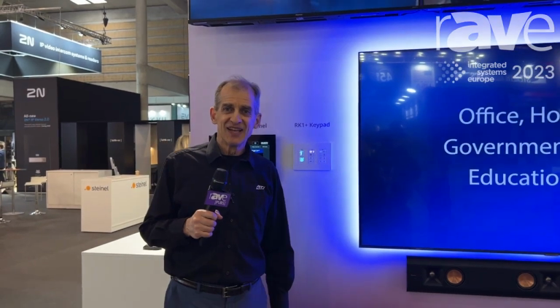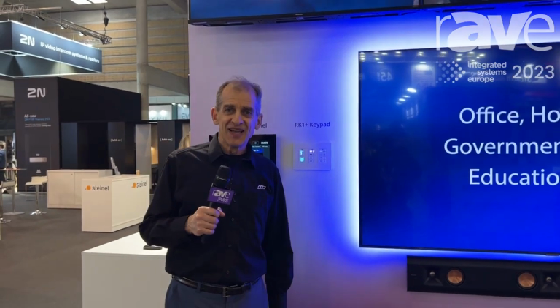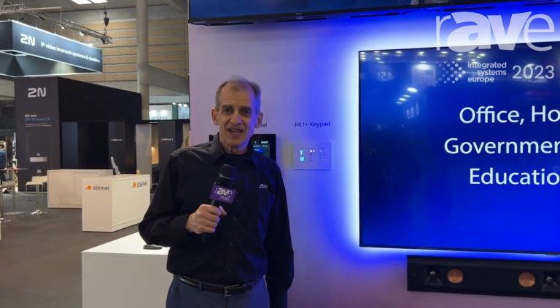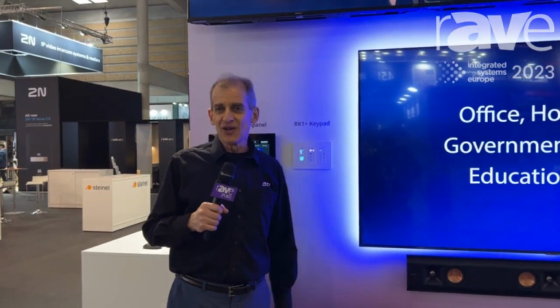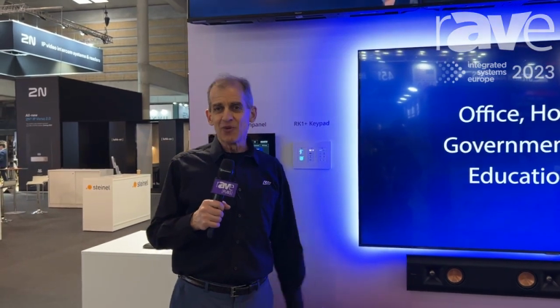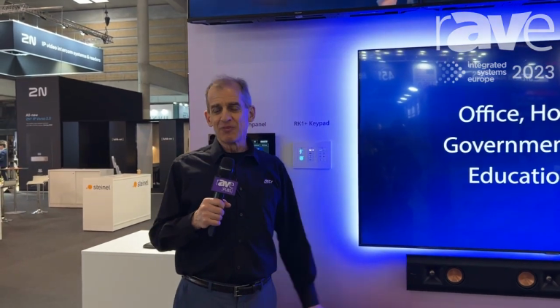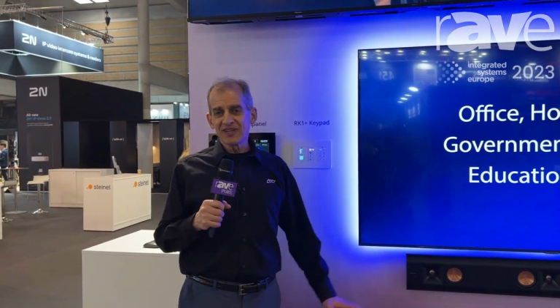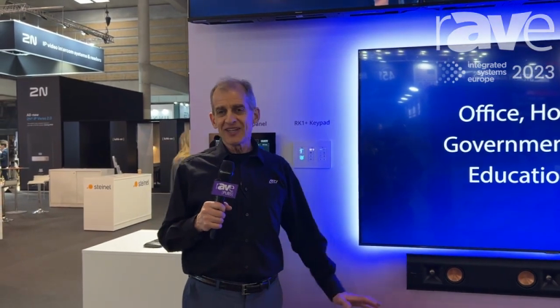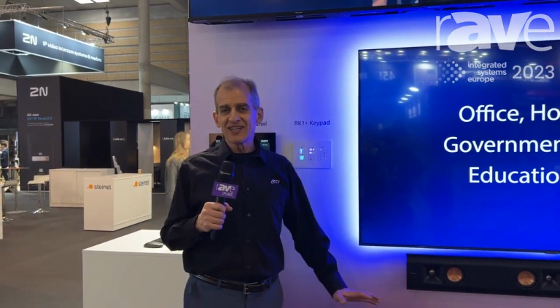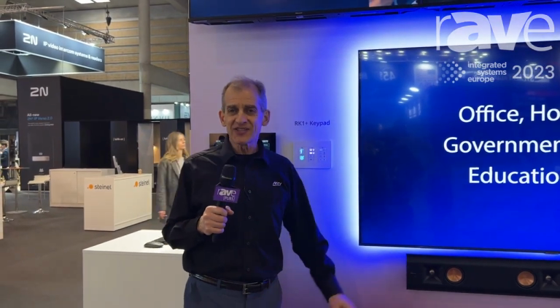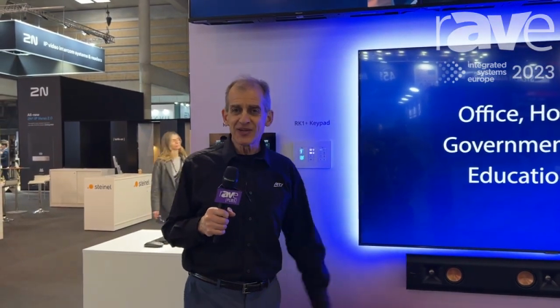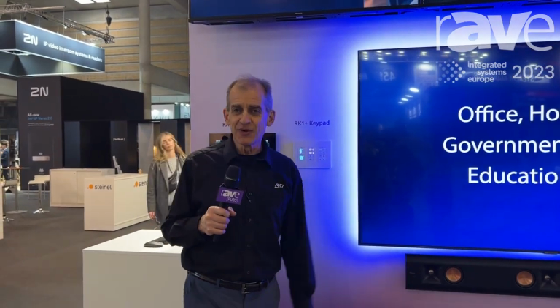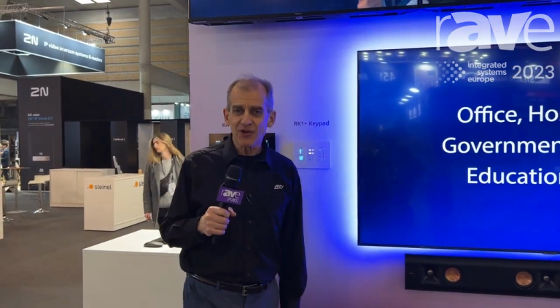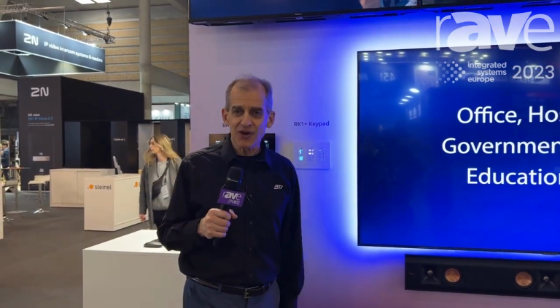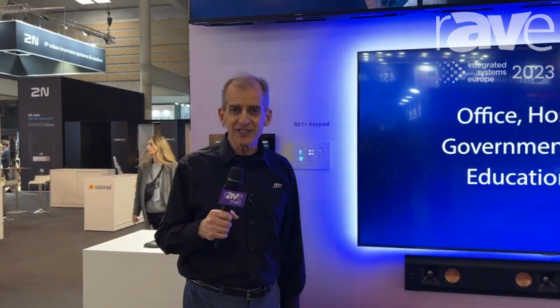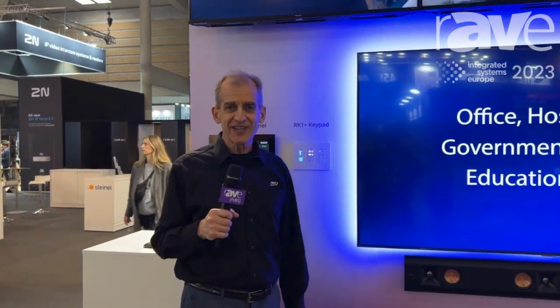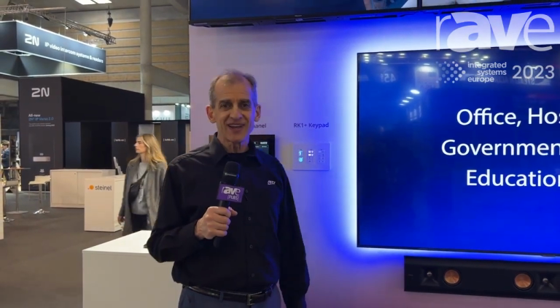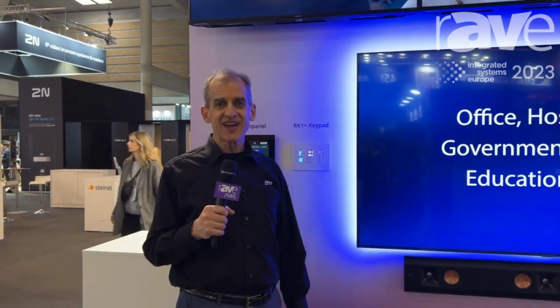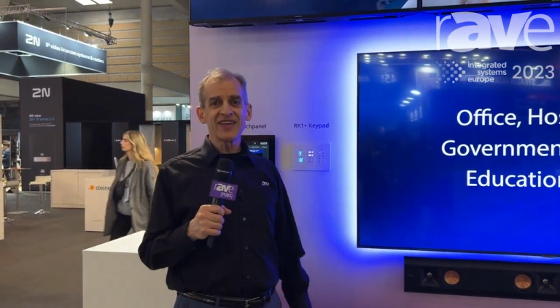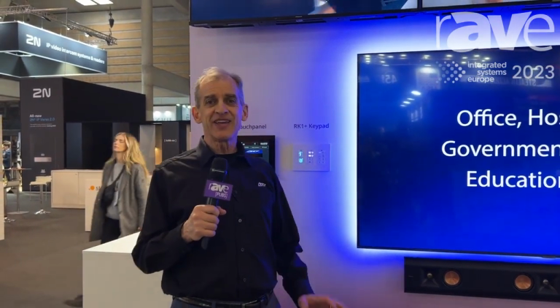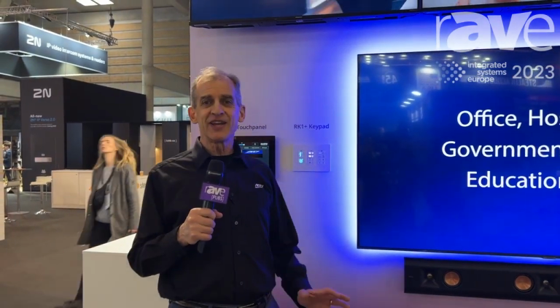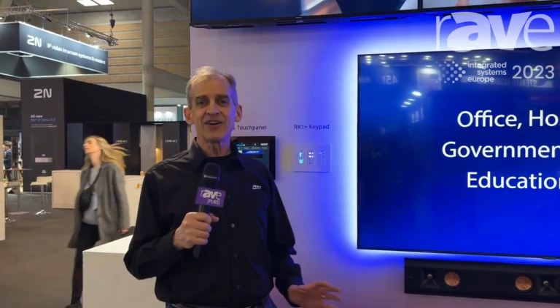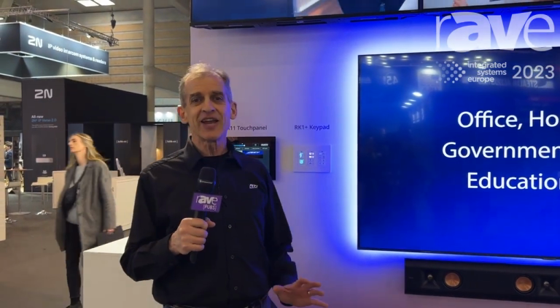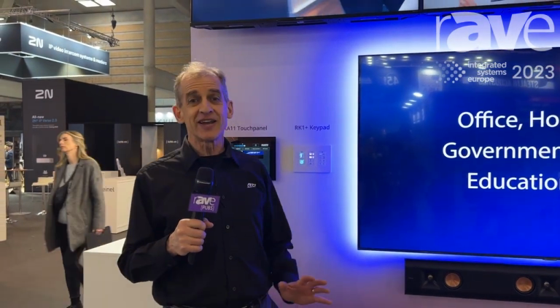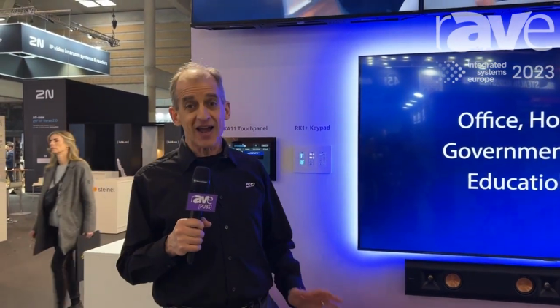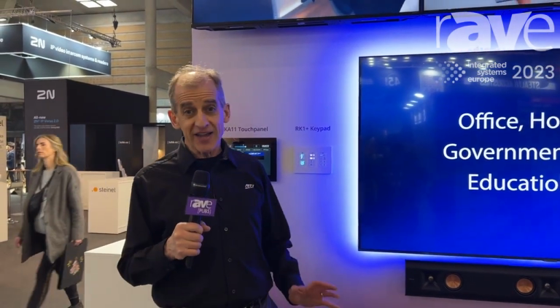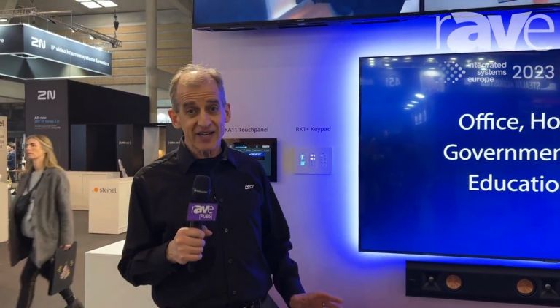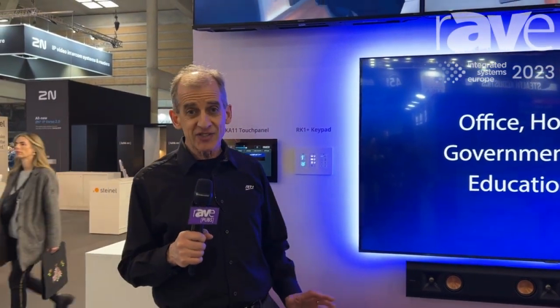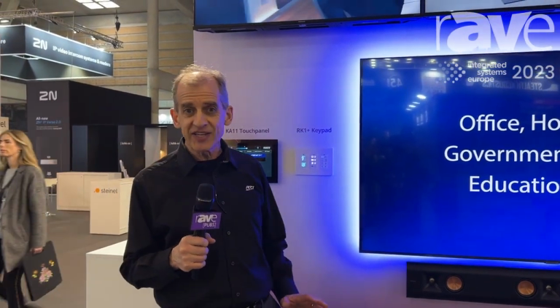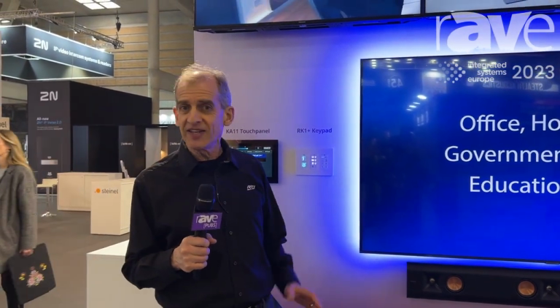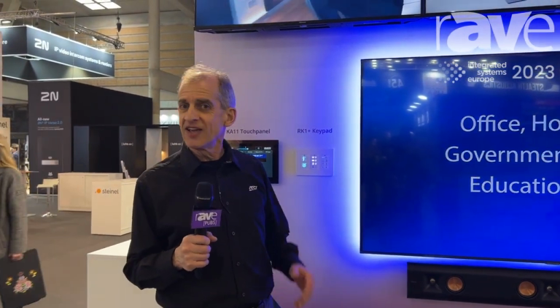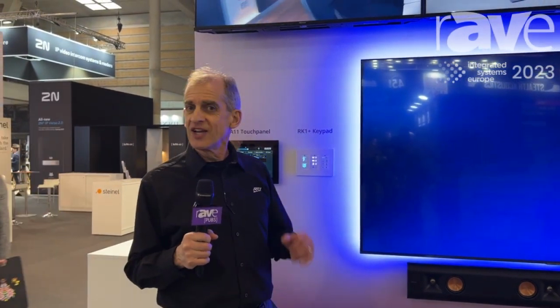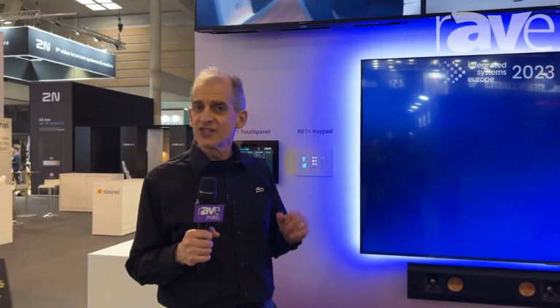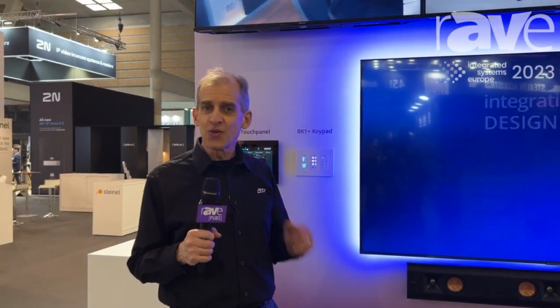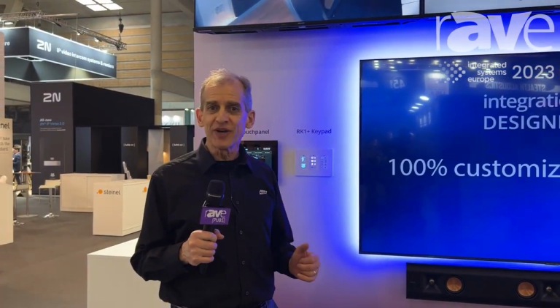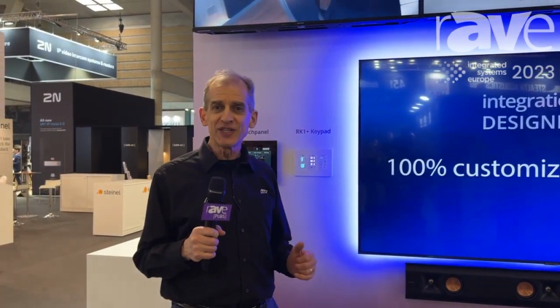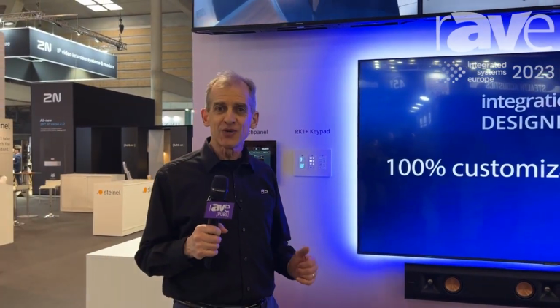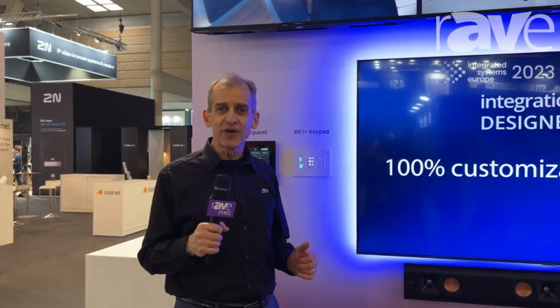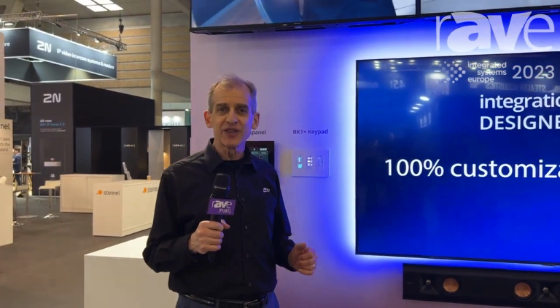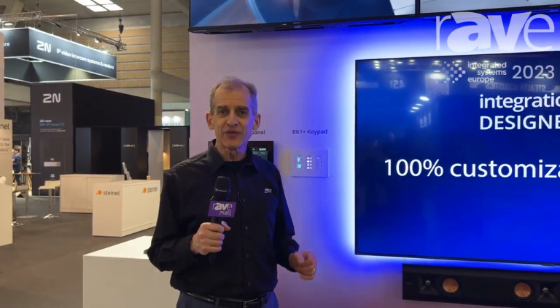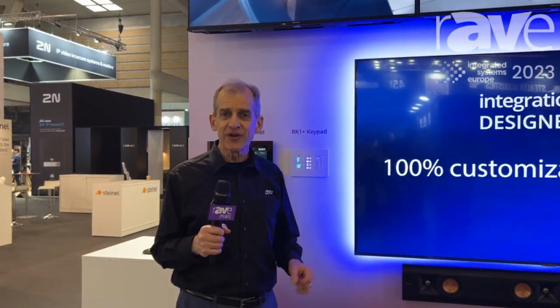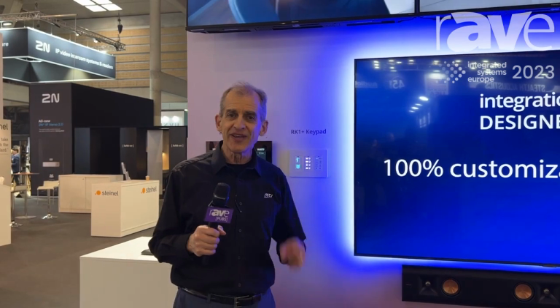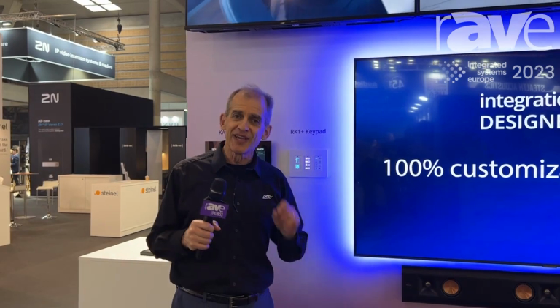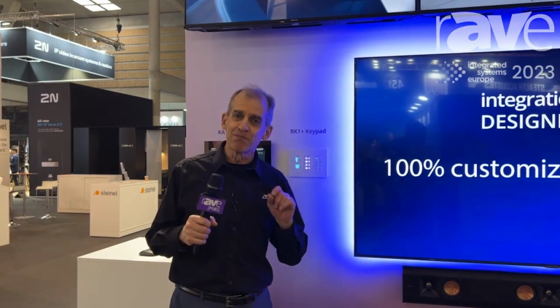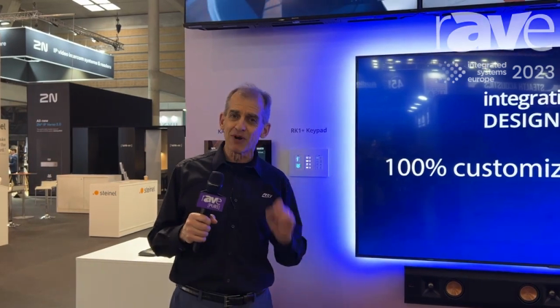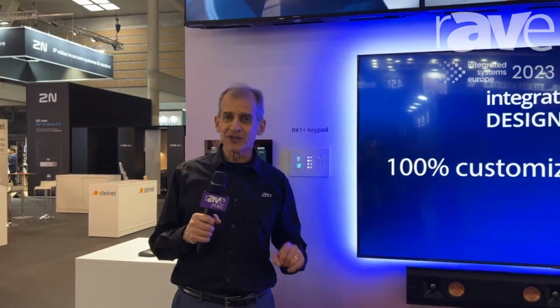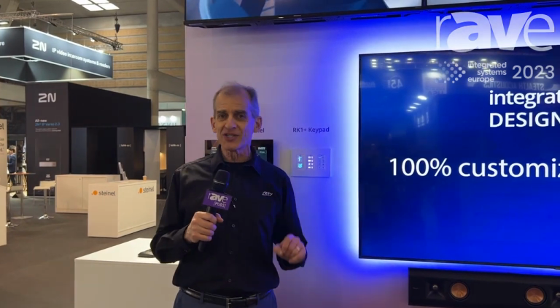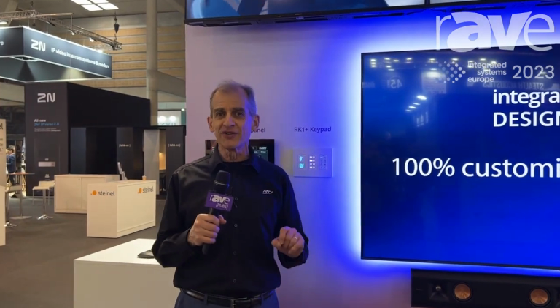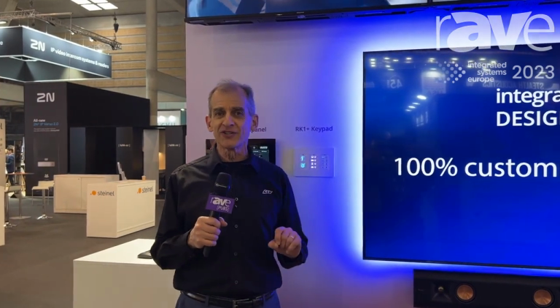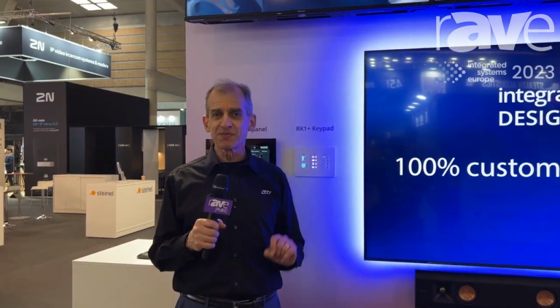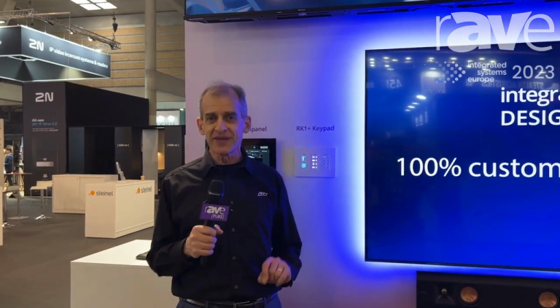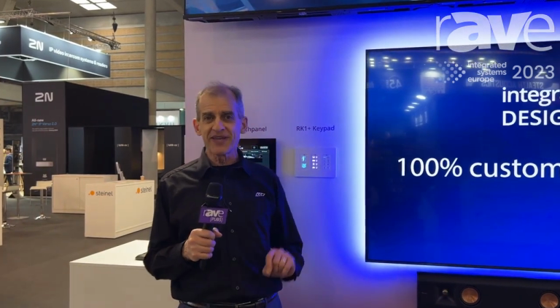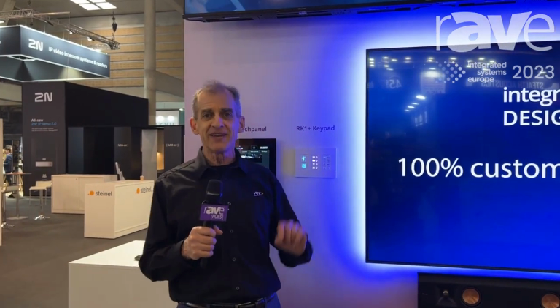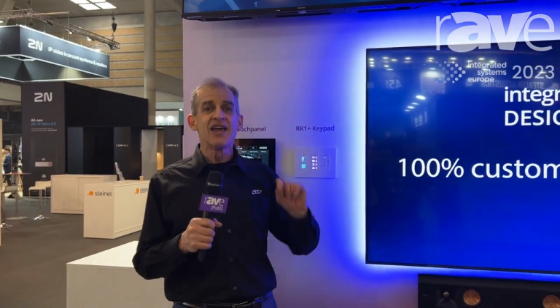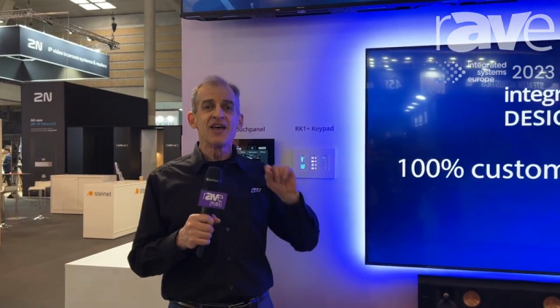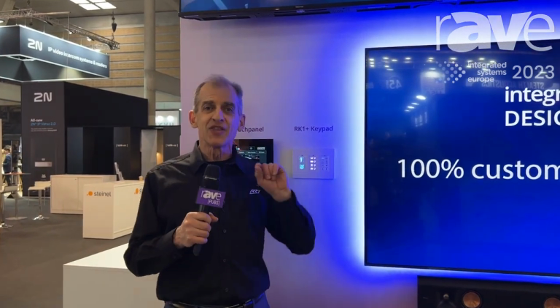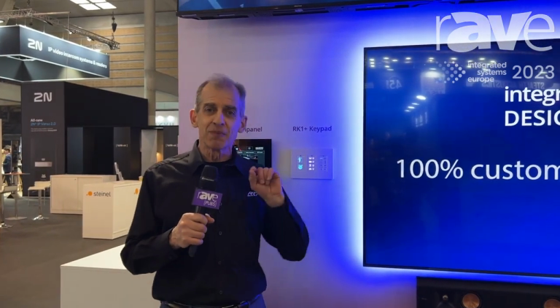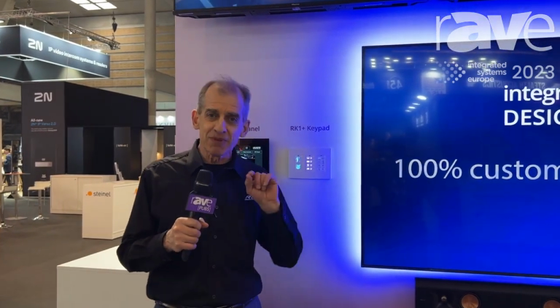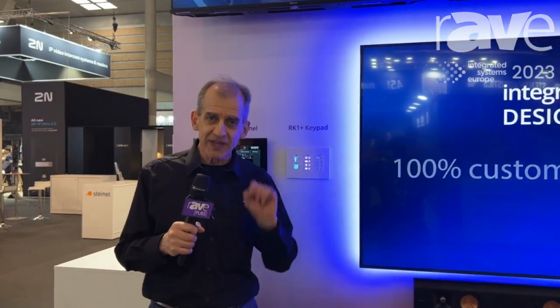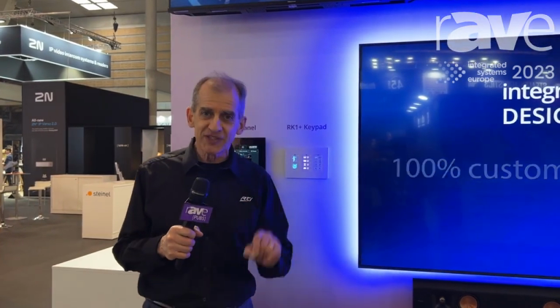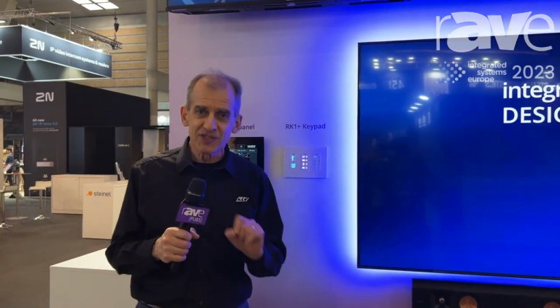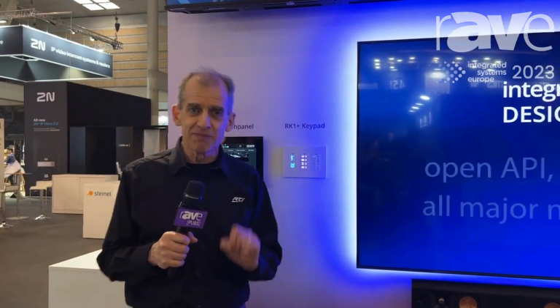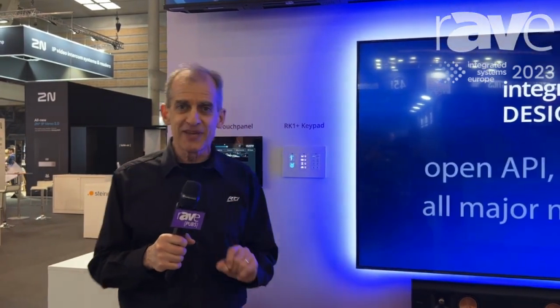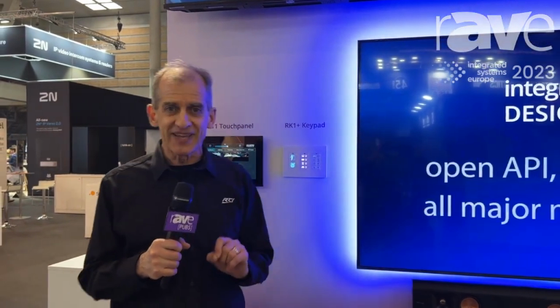Hello, Bill Hensley with RTI here at ISC 2023 in Barcelona, Spain — the place to be.